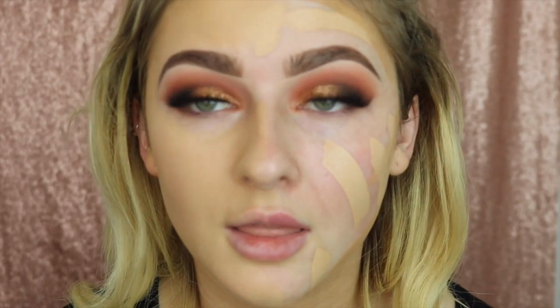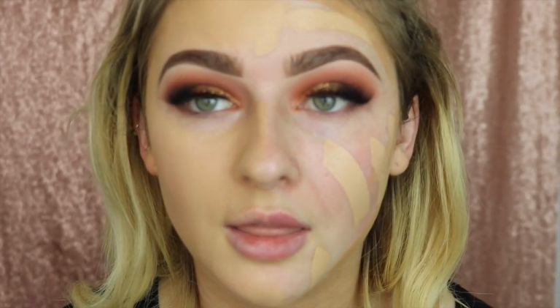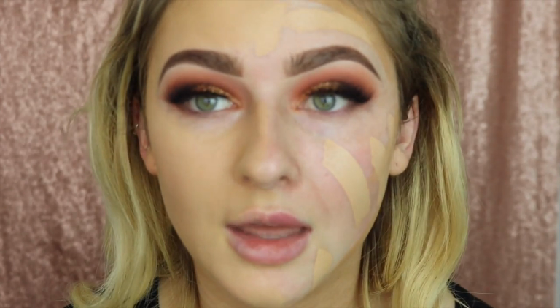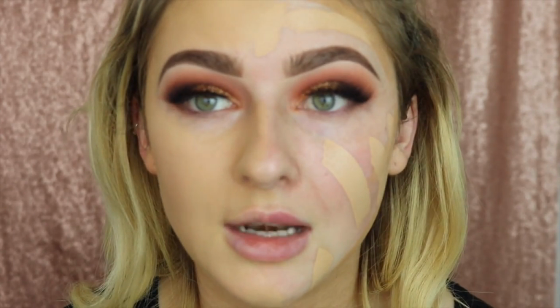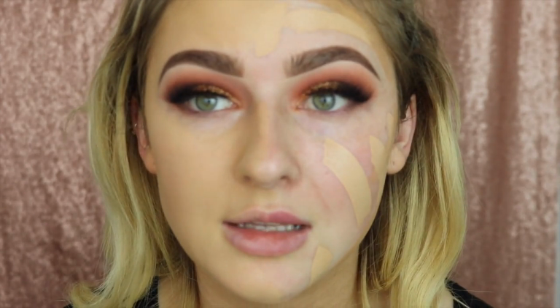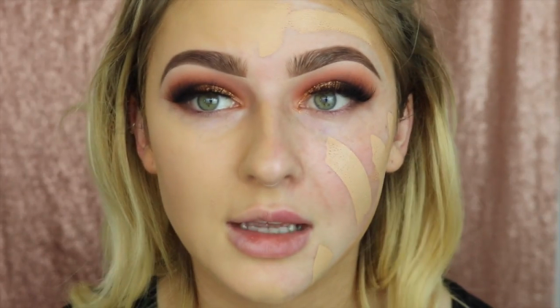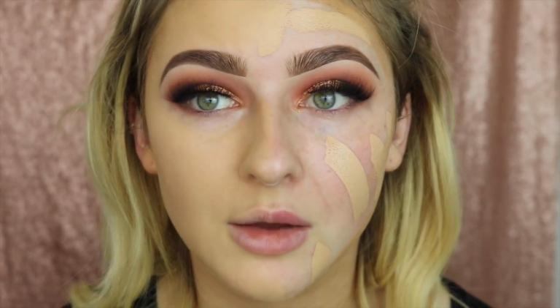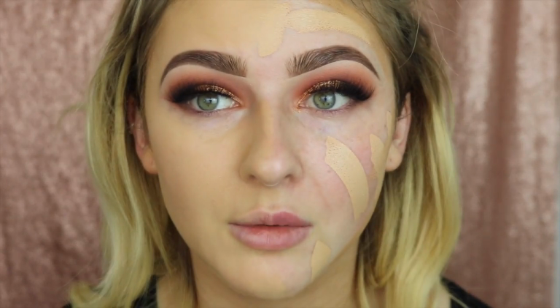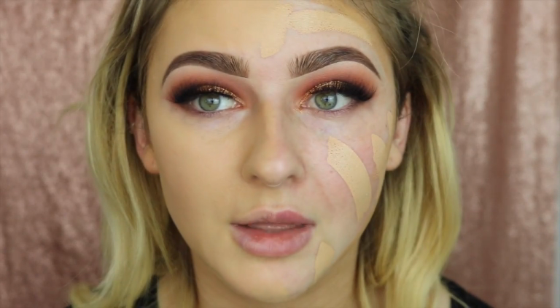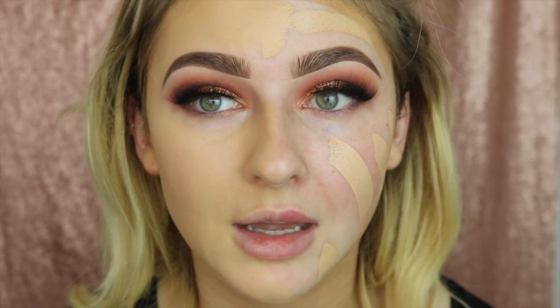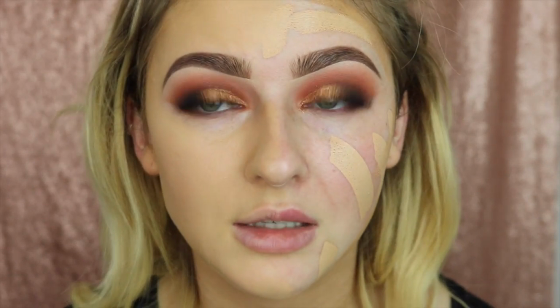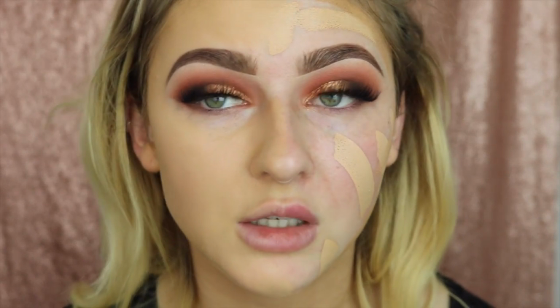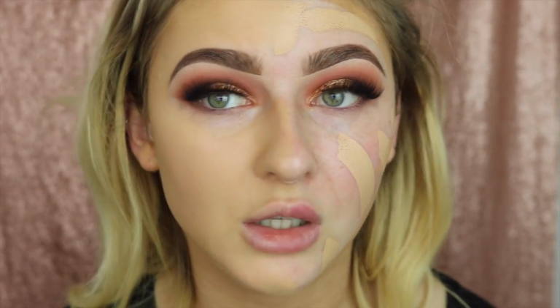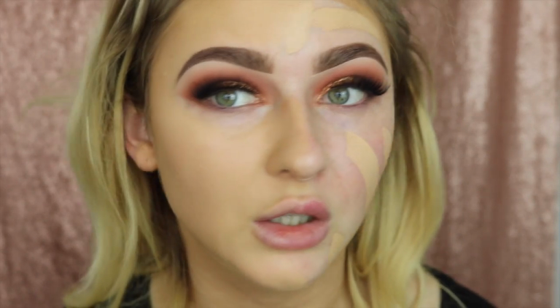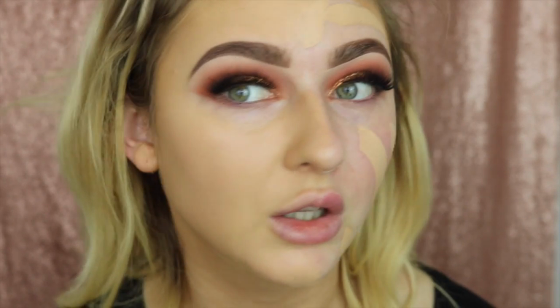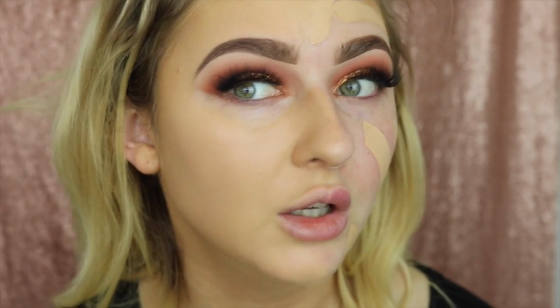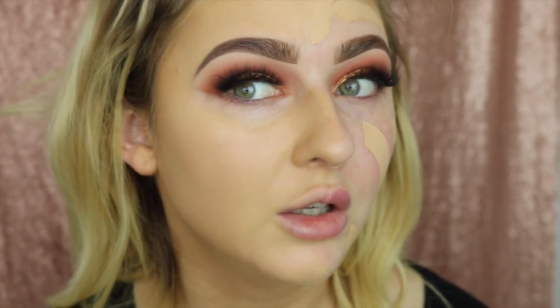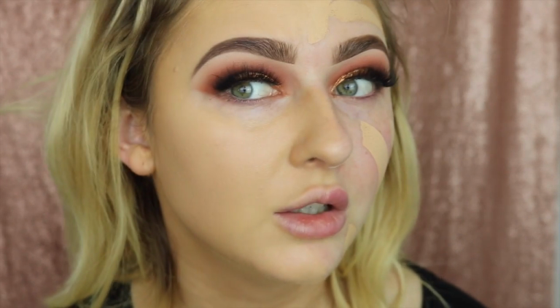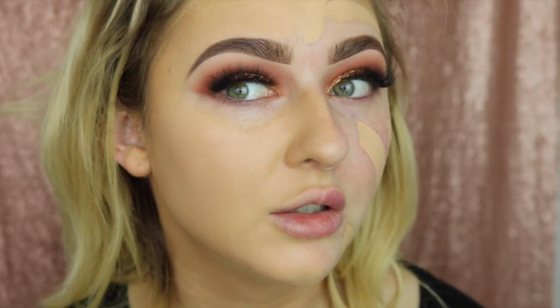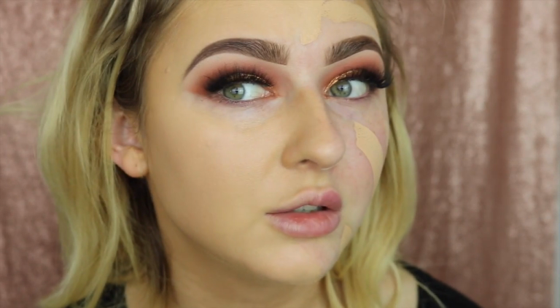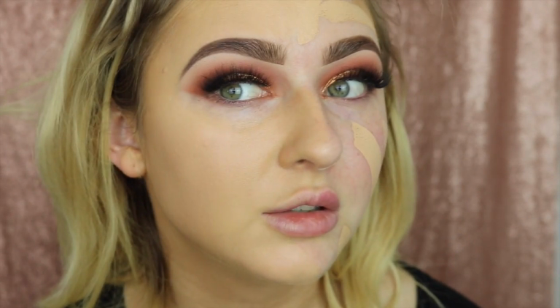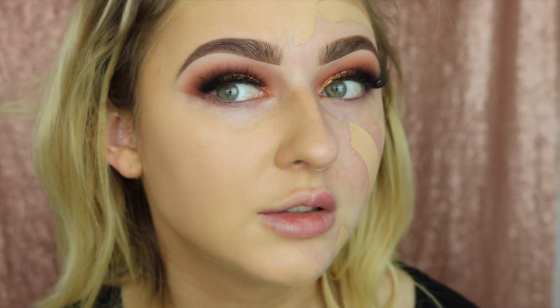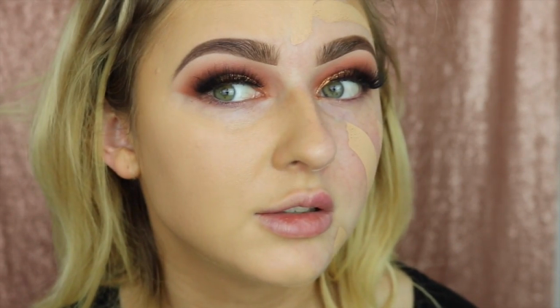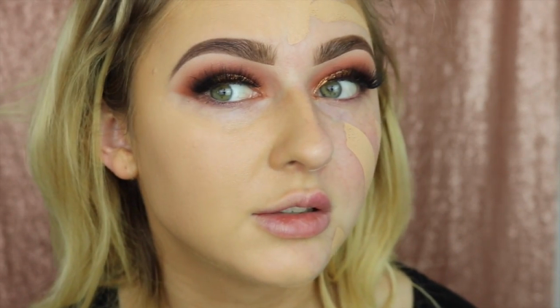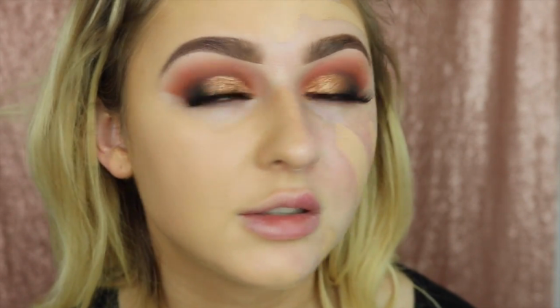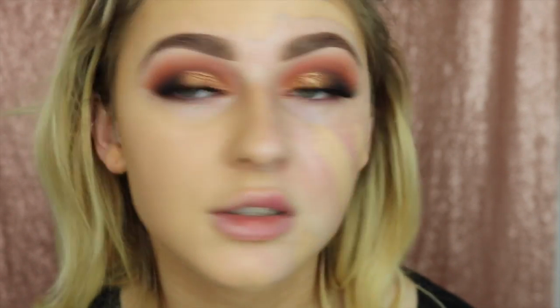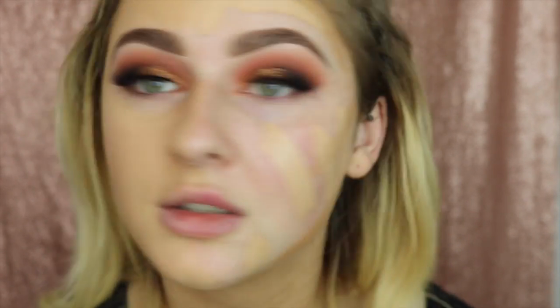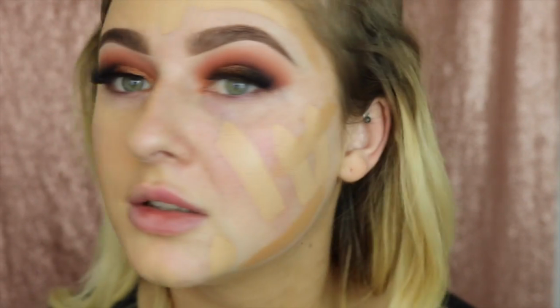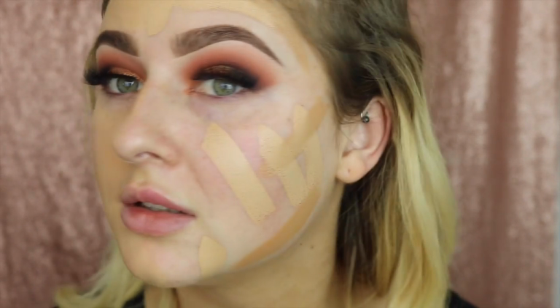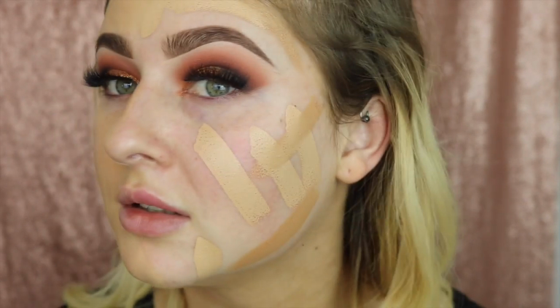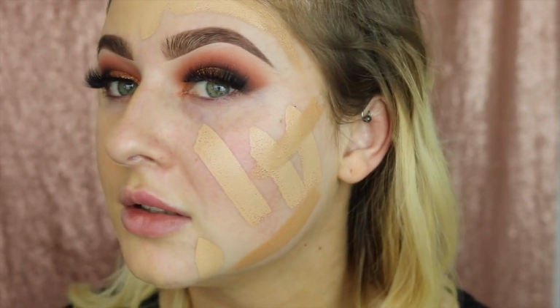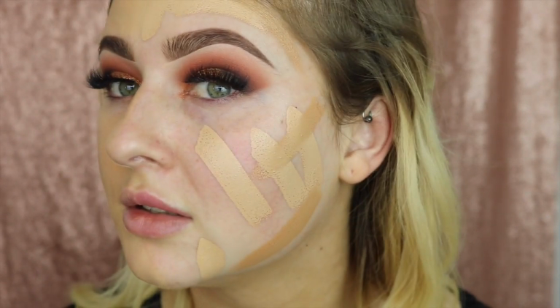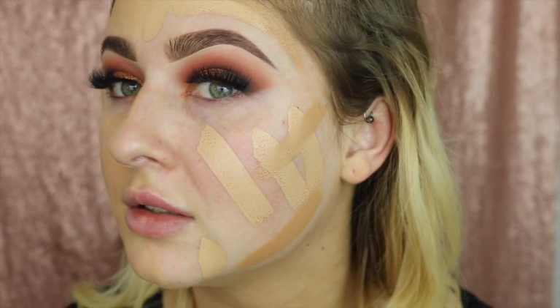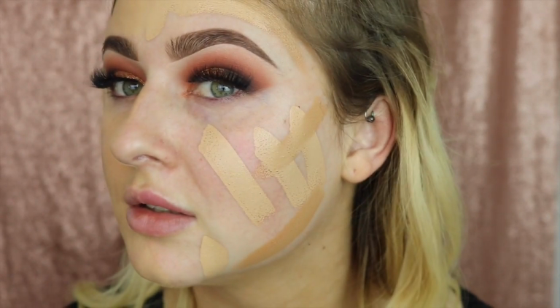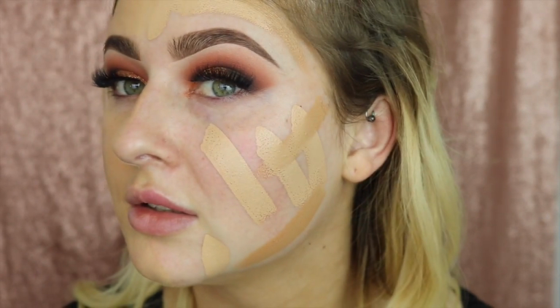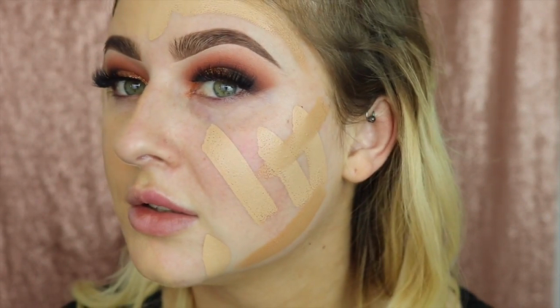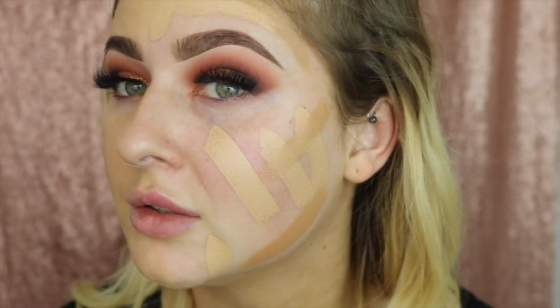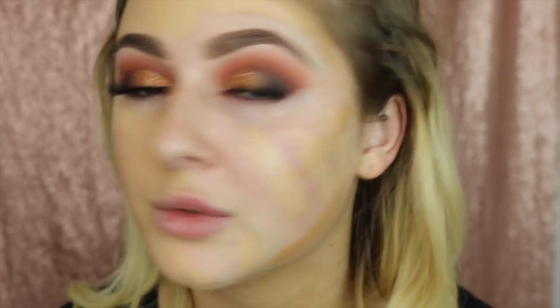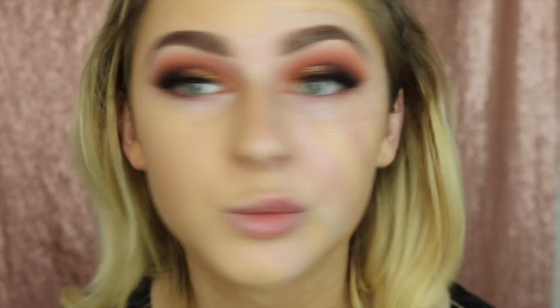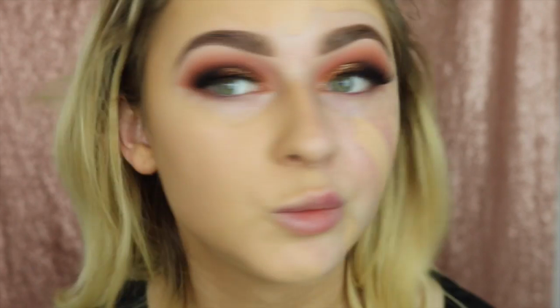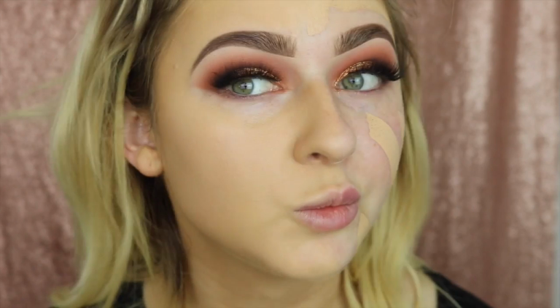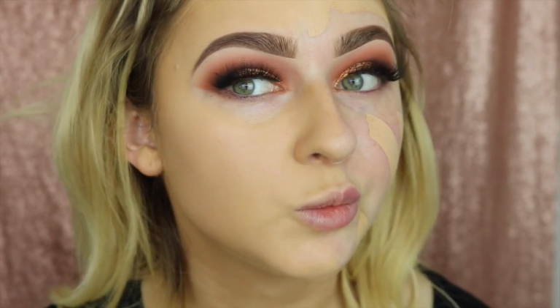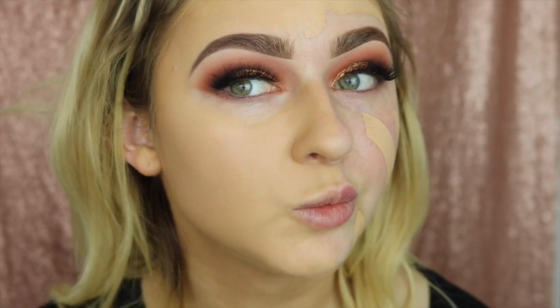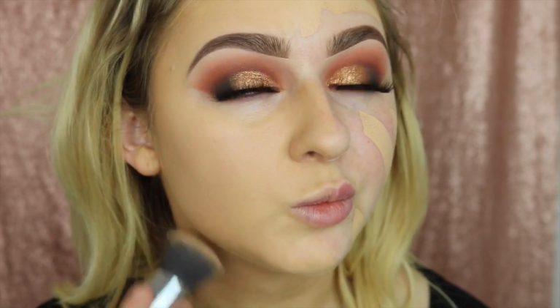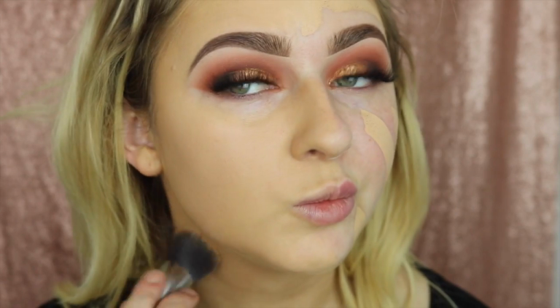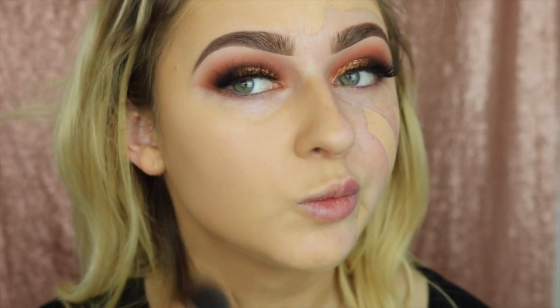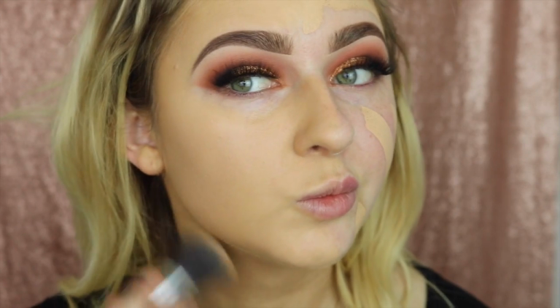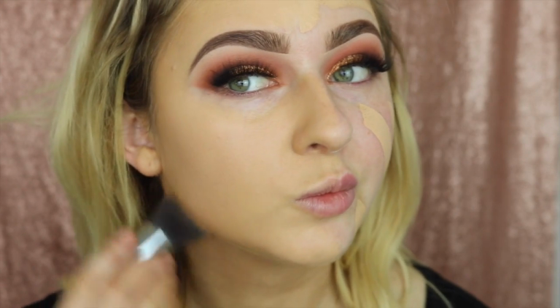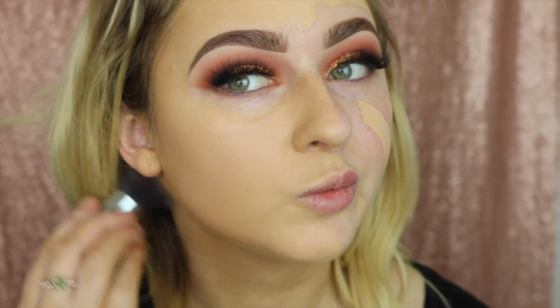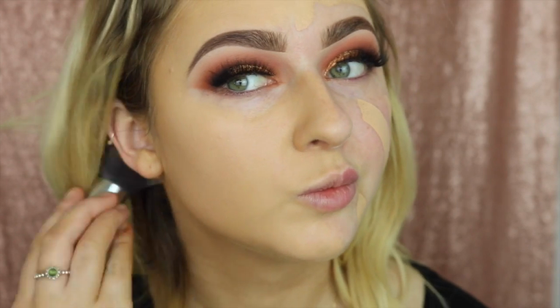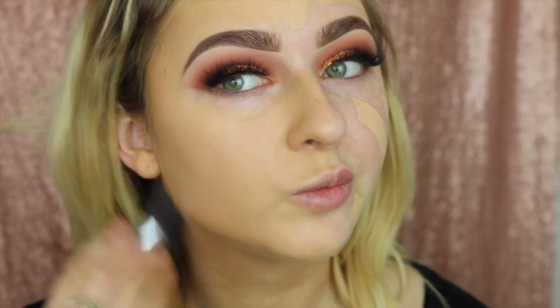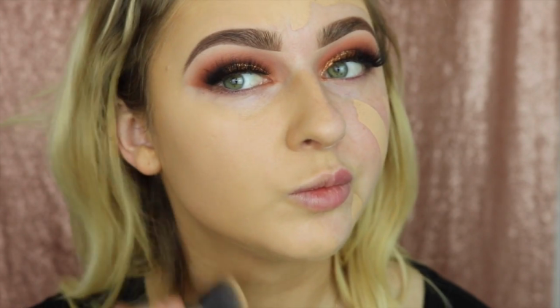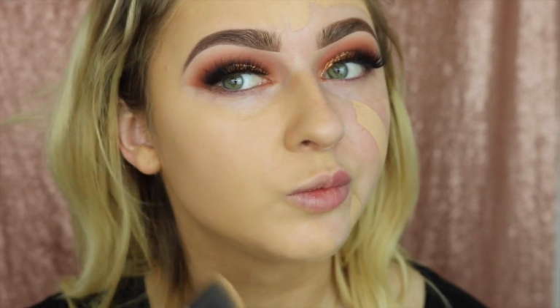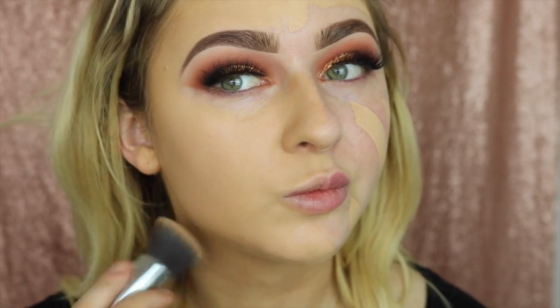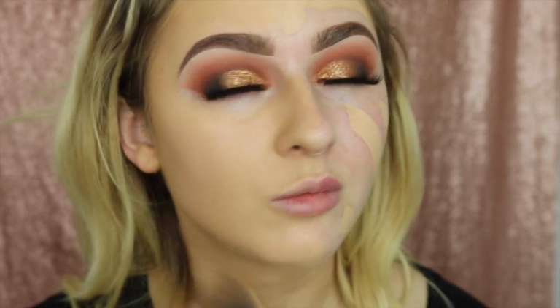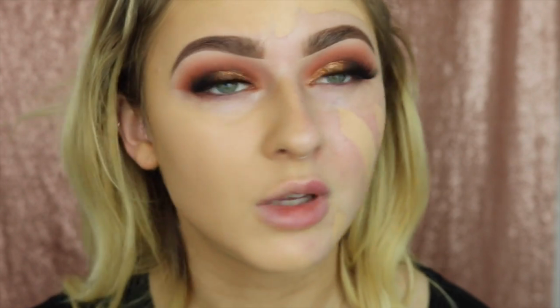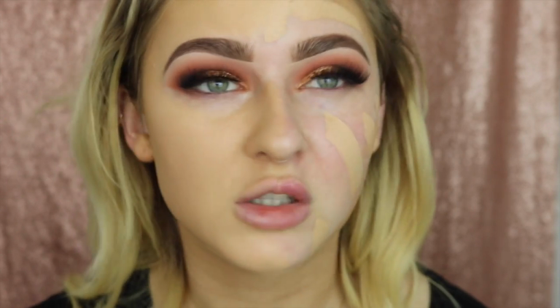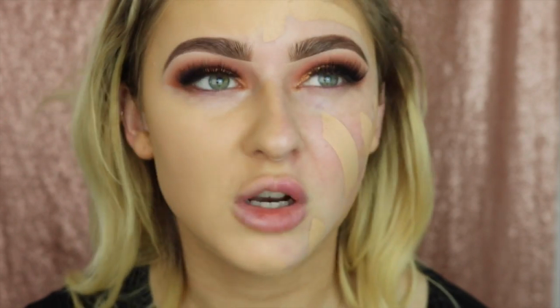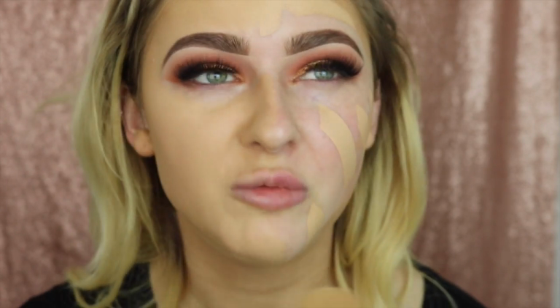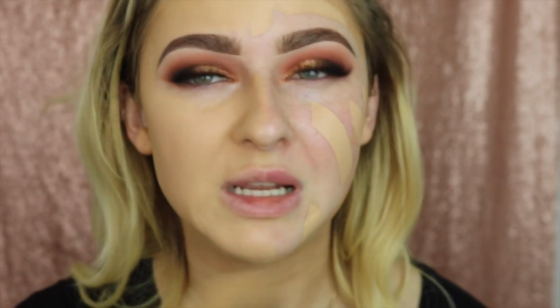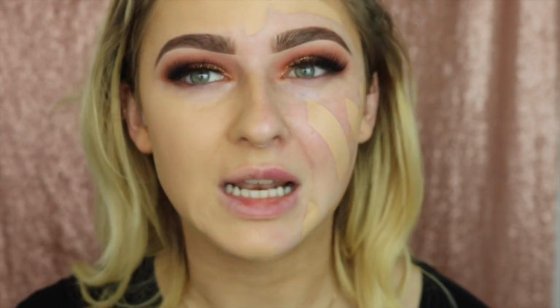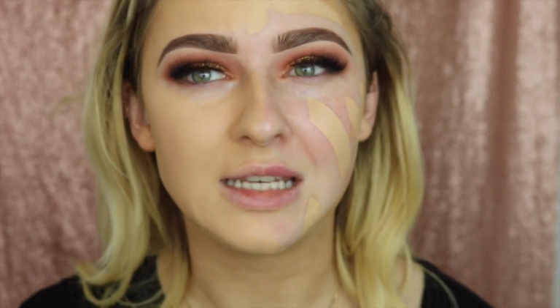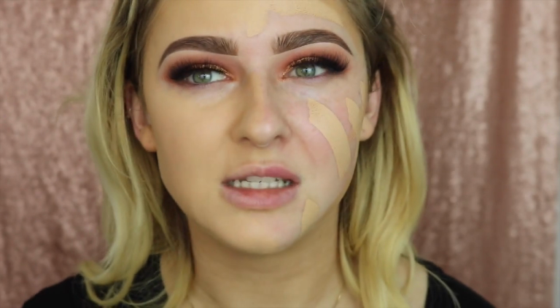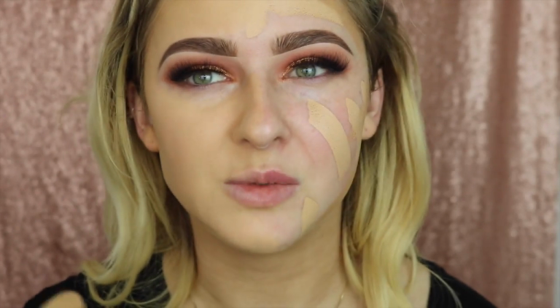That is how that looks. Sorry for my lighting.